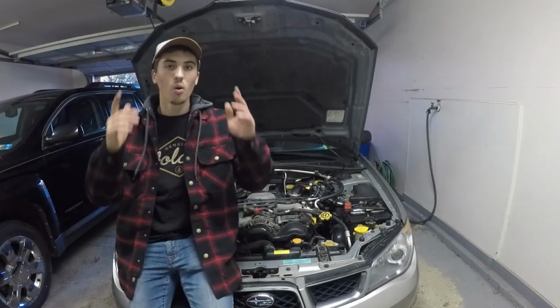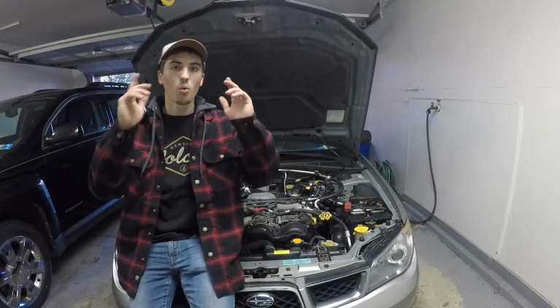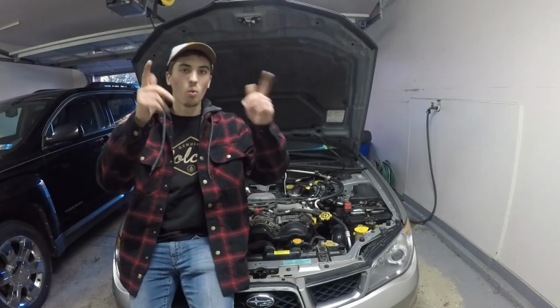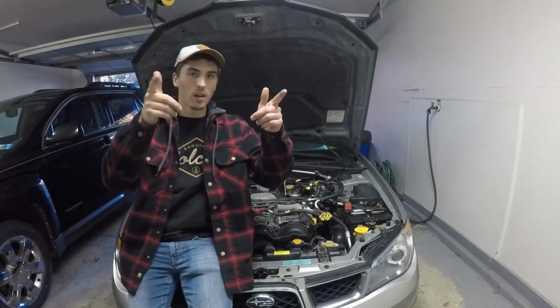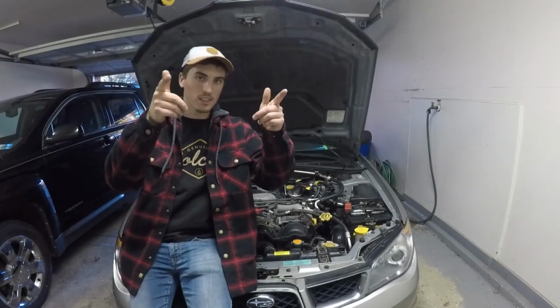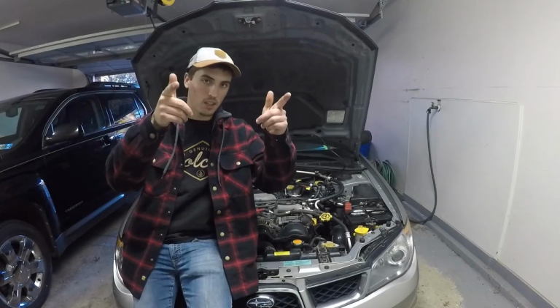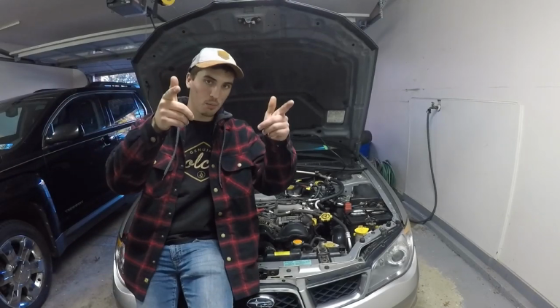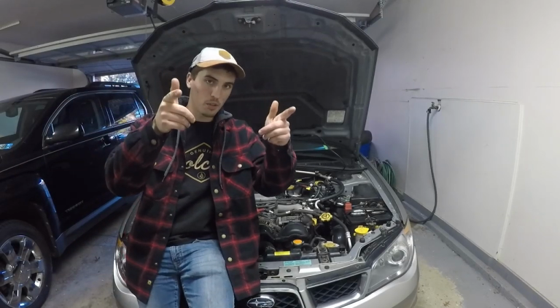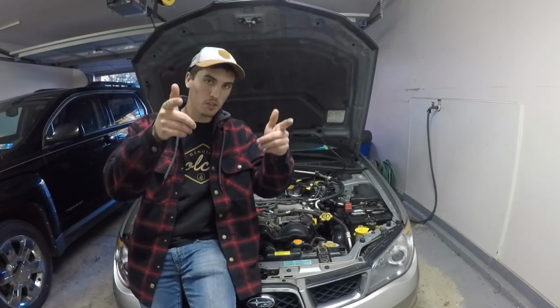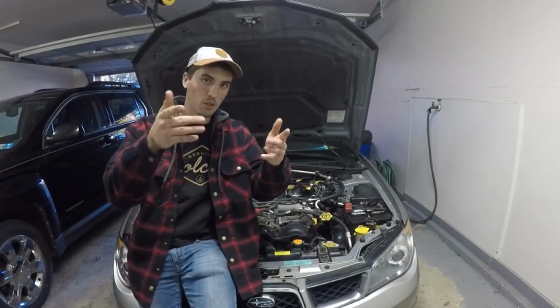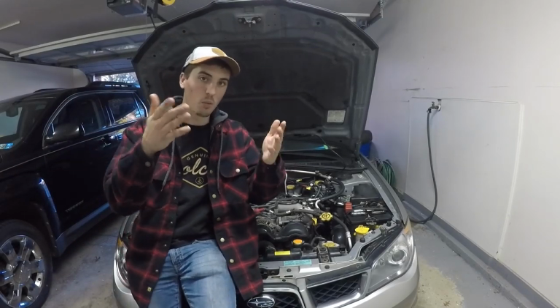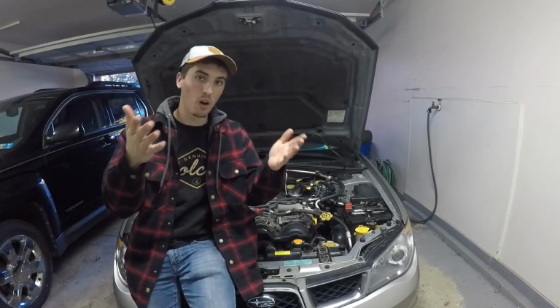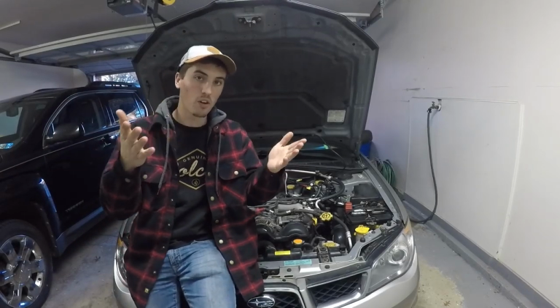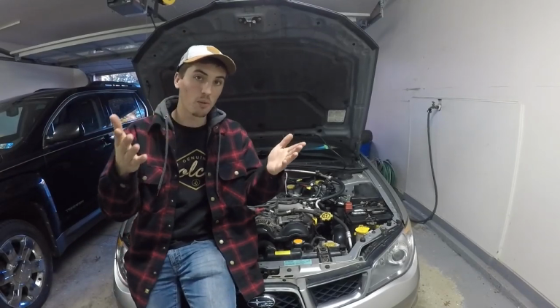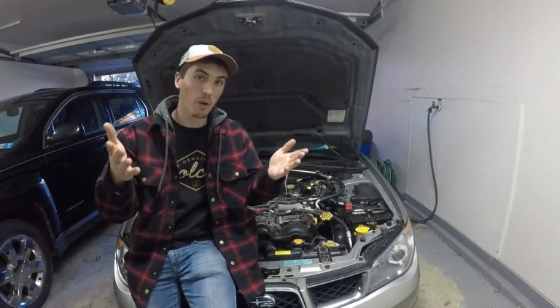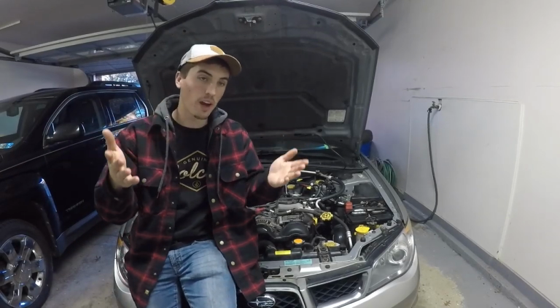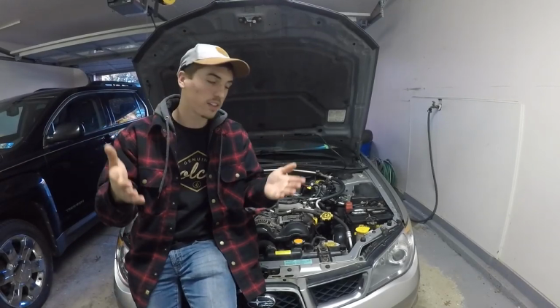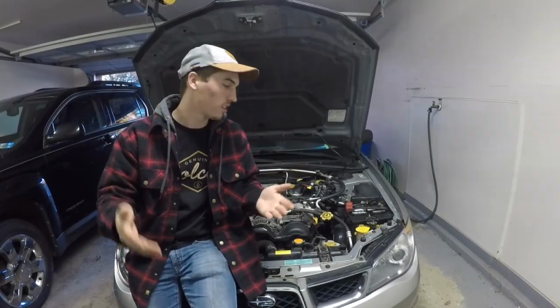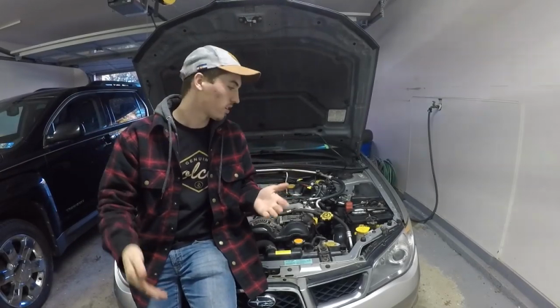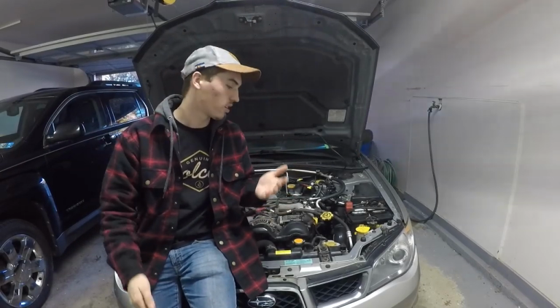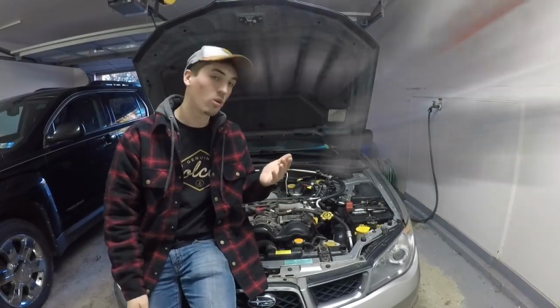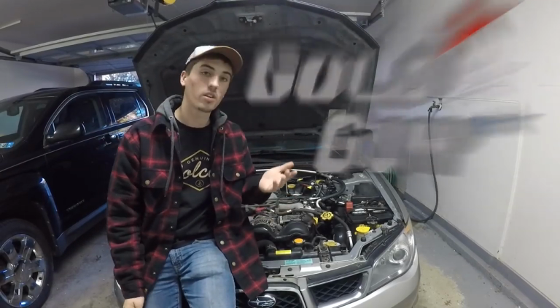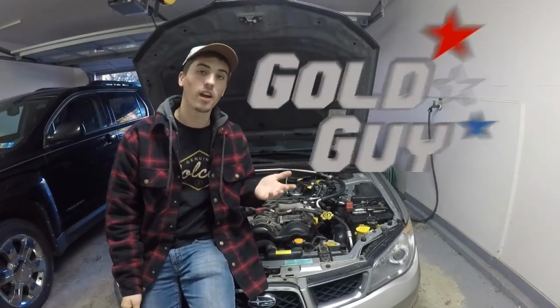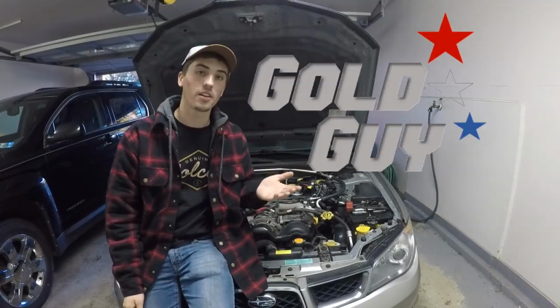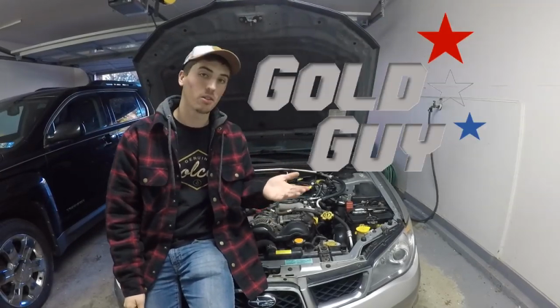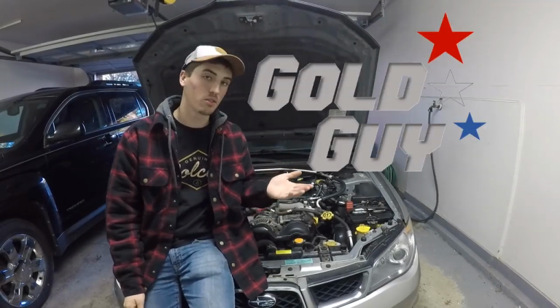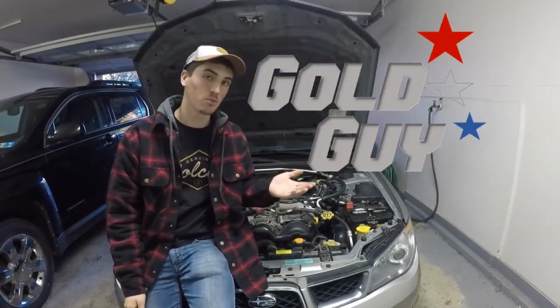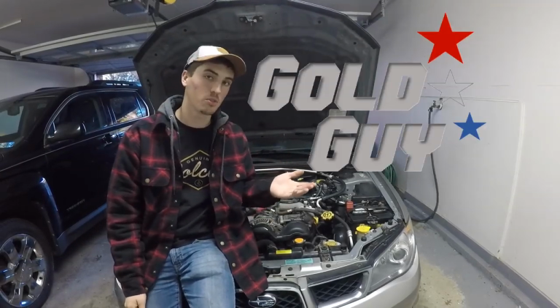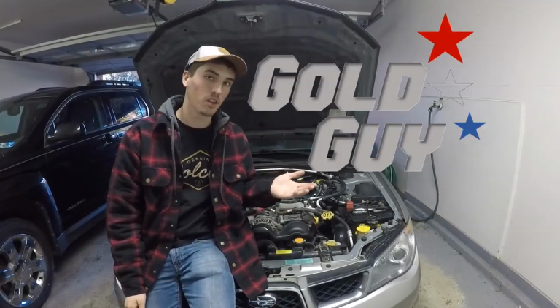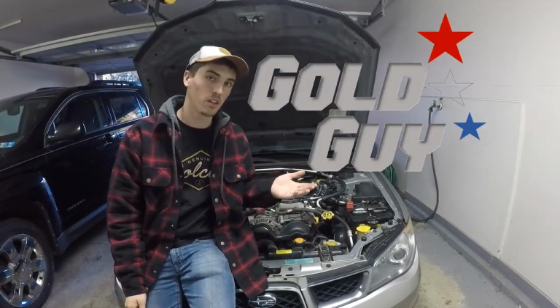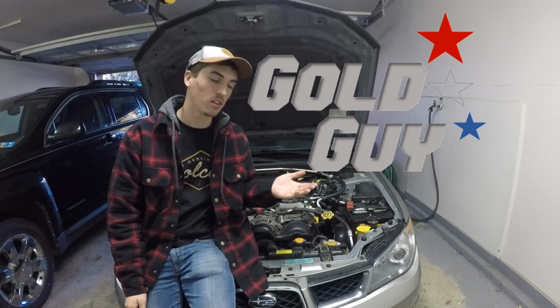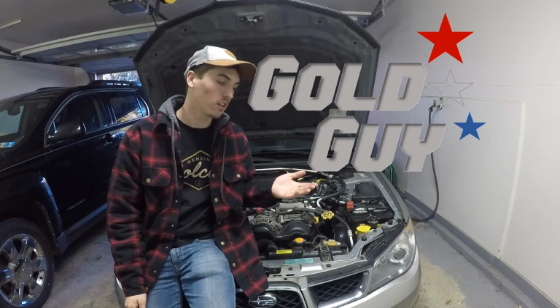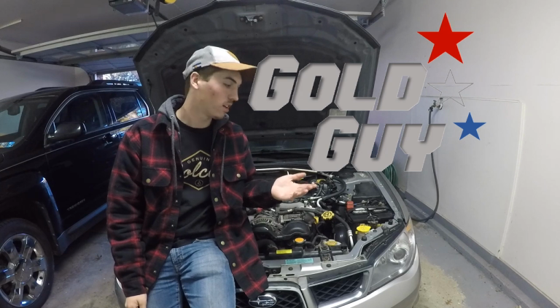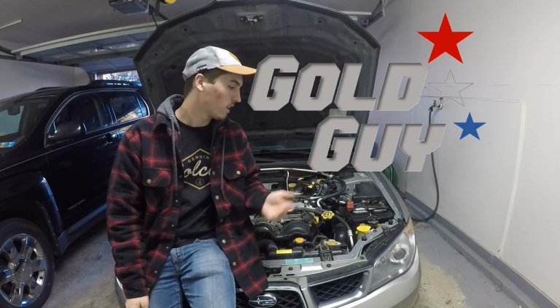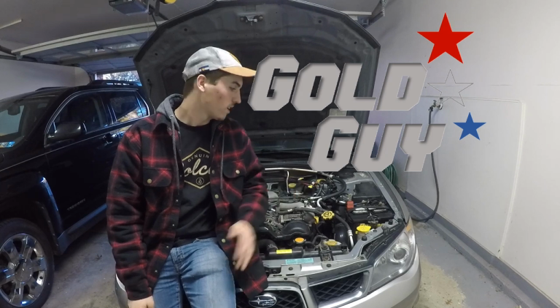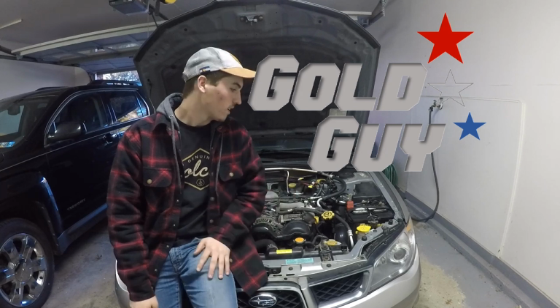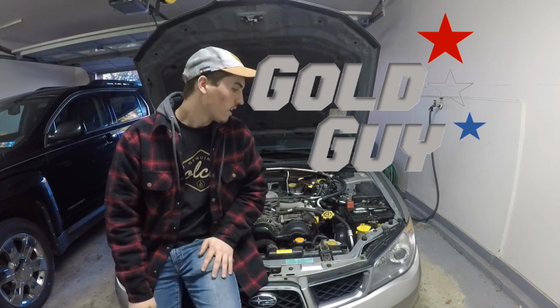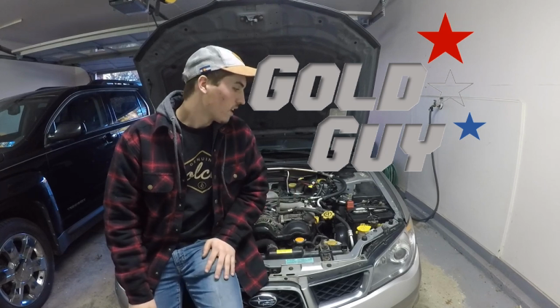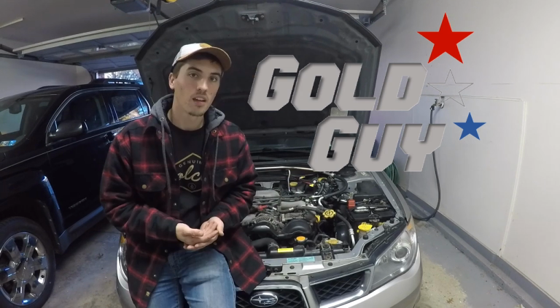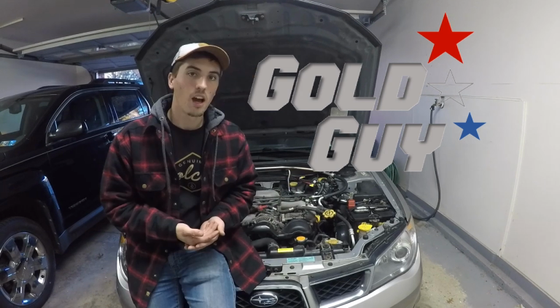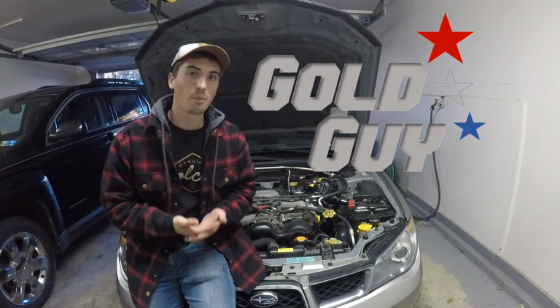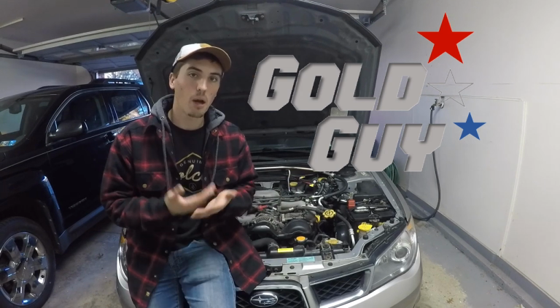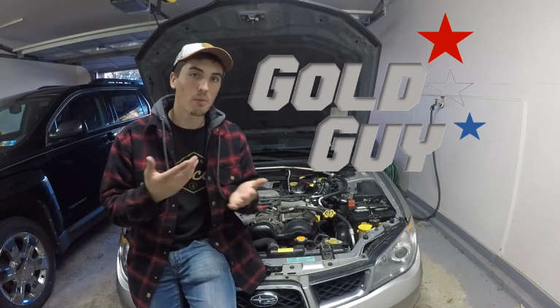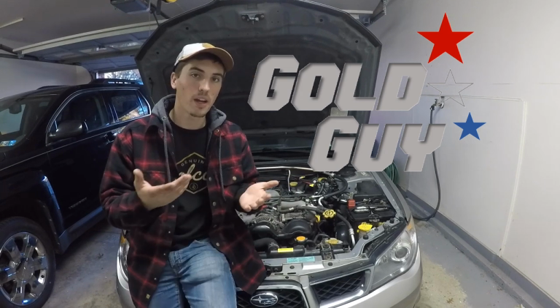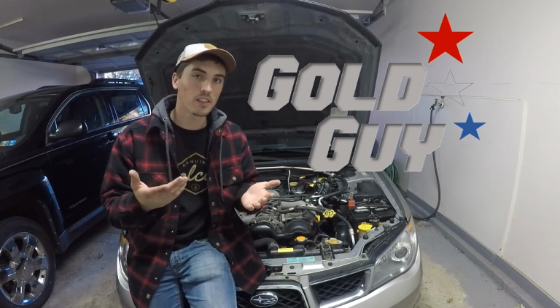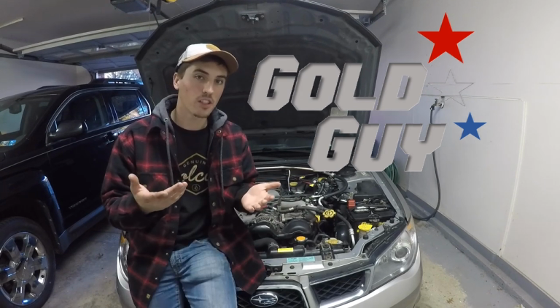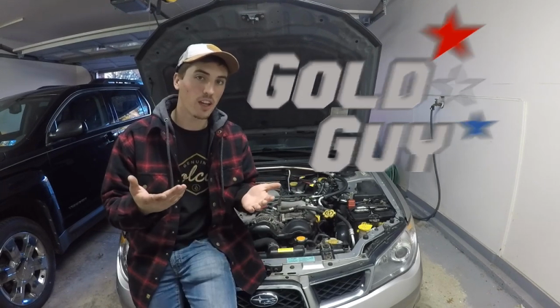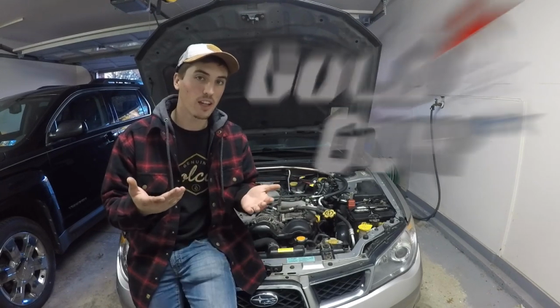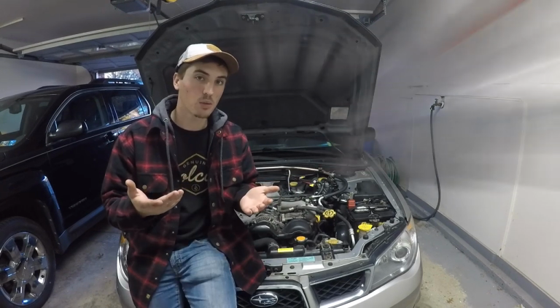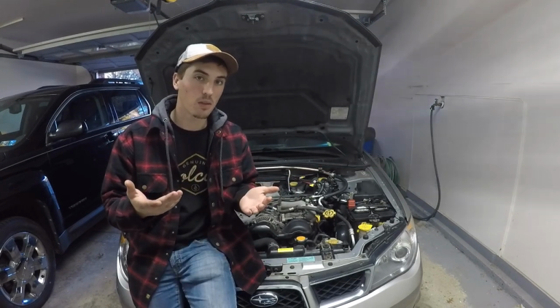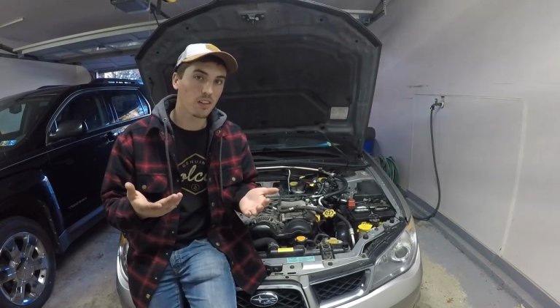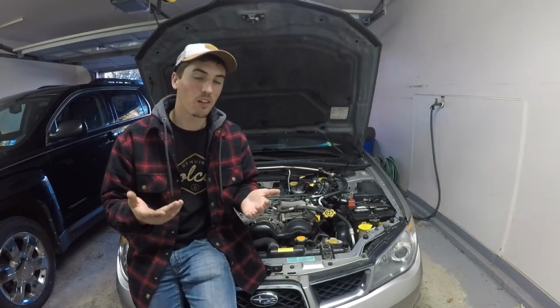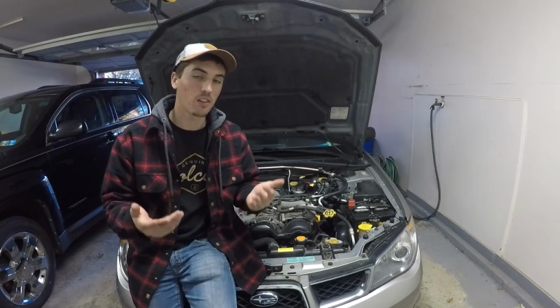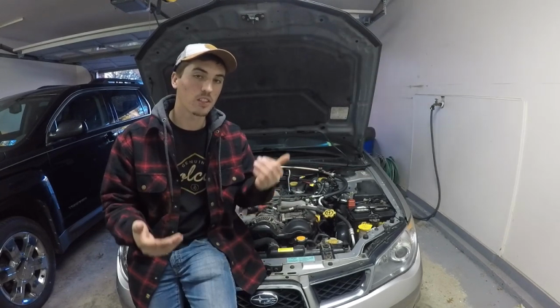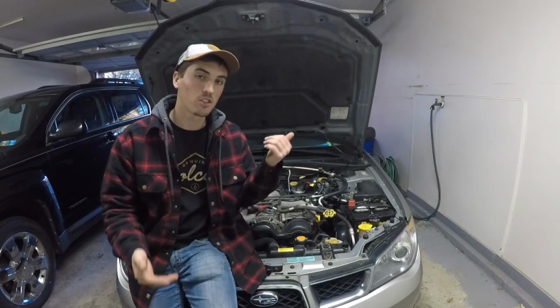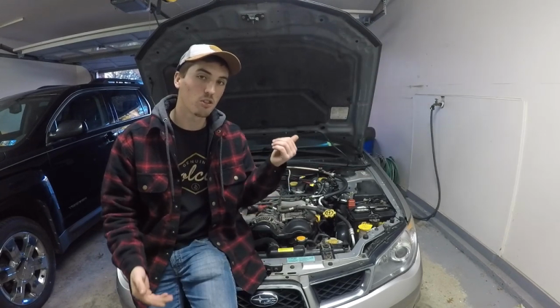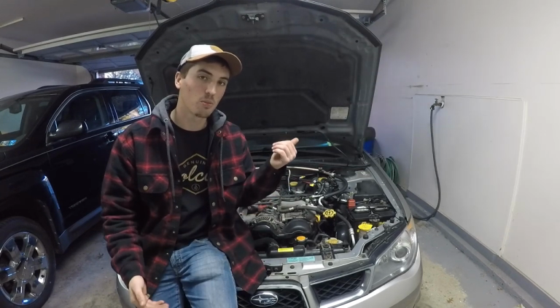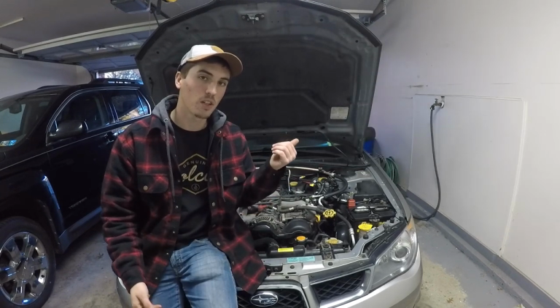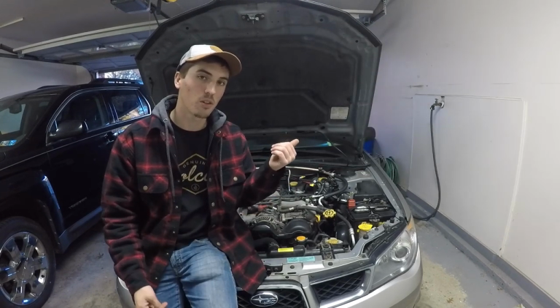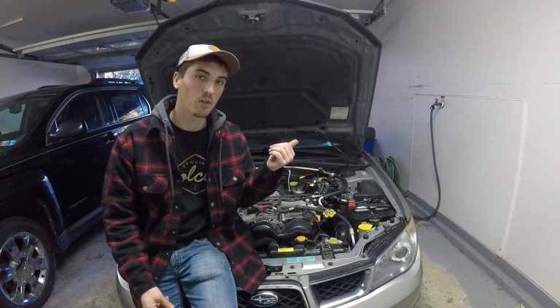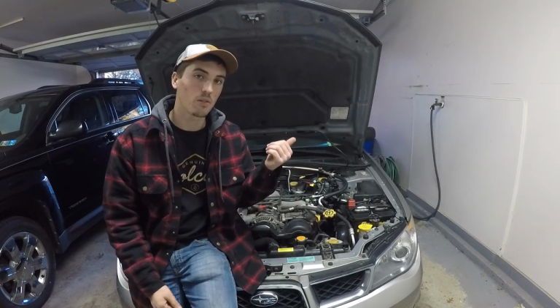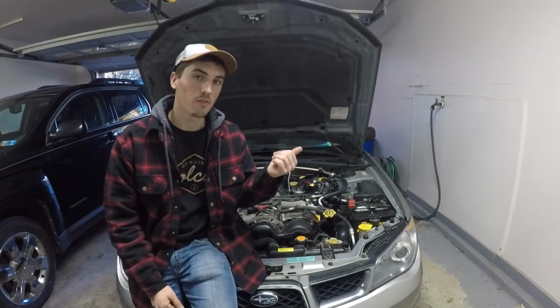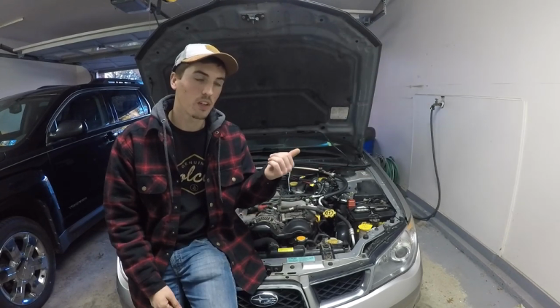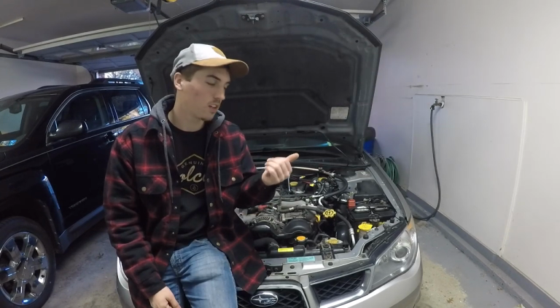What's up YouTube? Welcome back to the Gold Guy YouTube channel. I'm coming at you guys with another Subaru video.